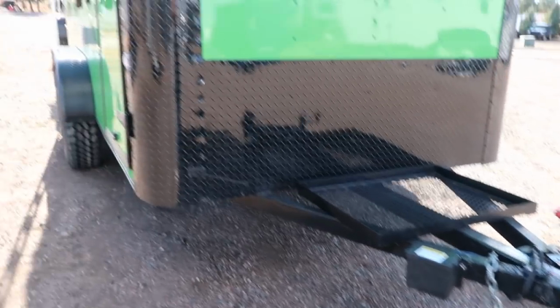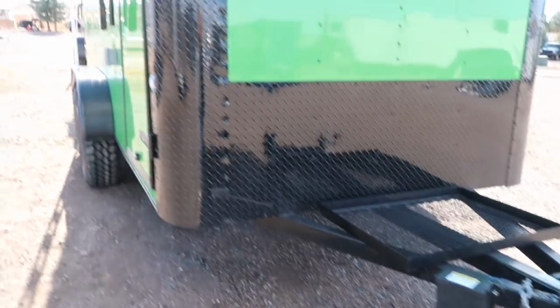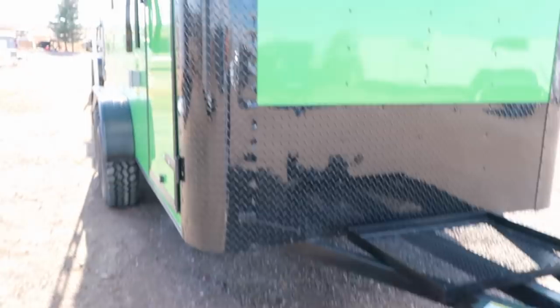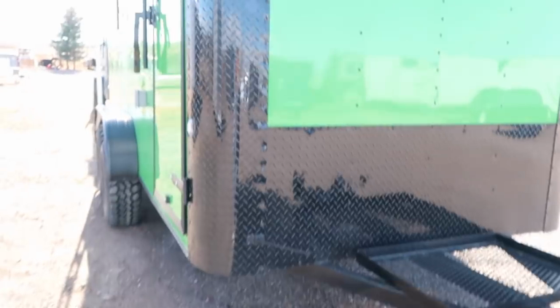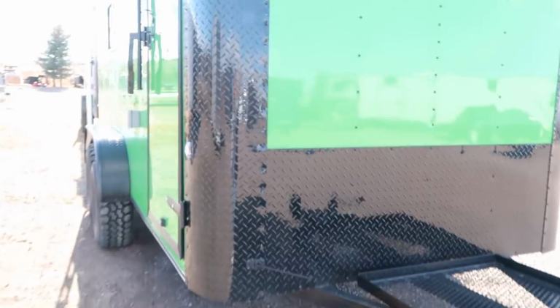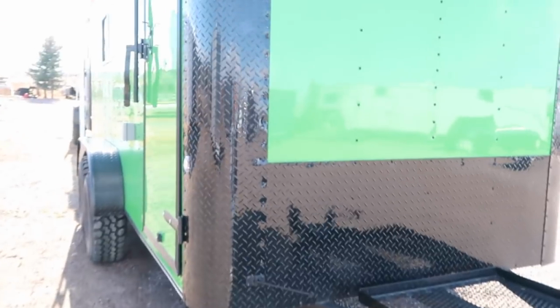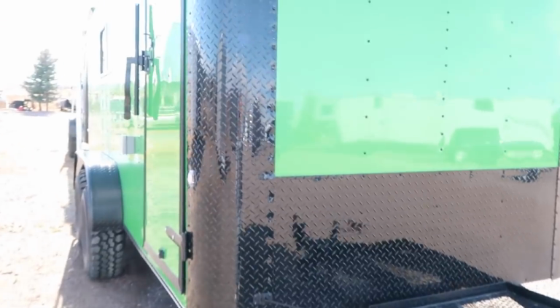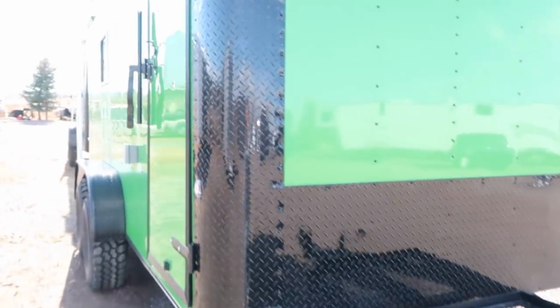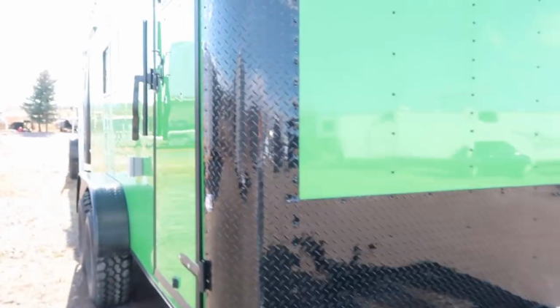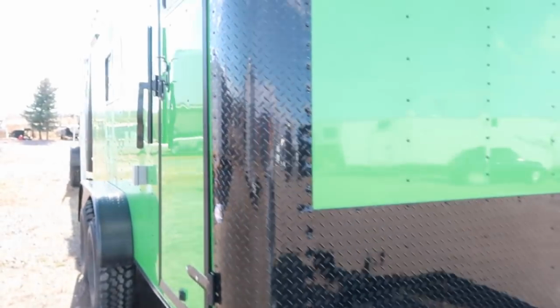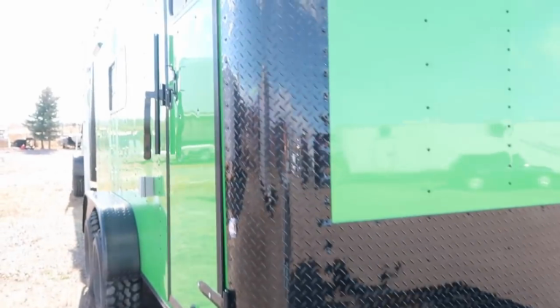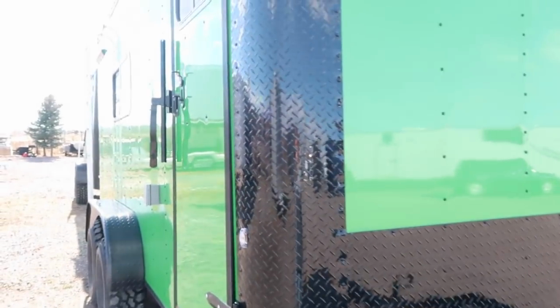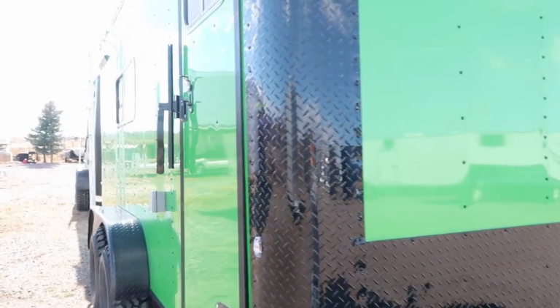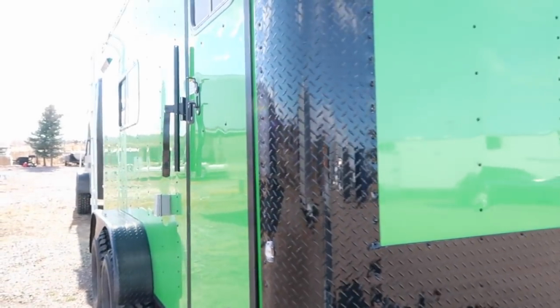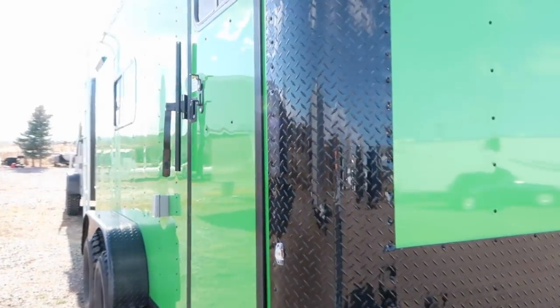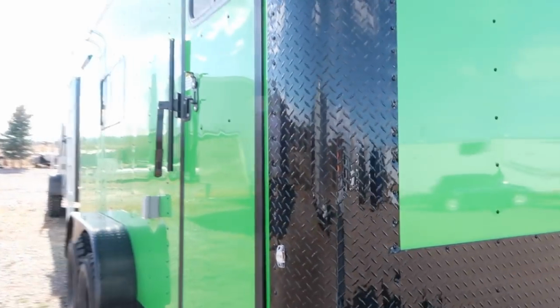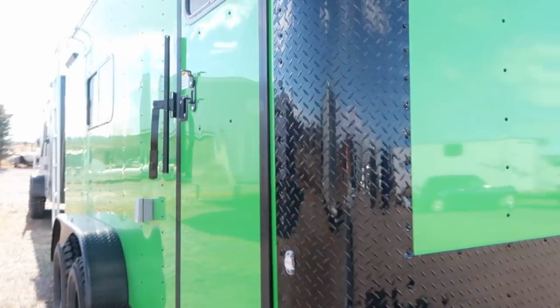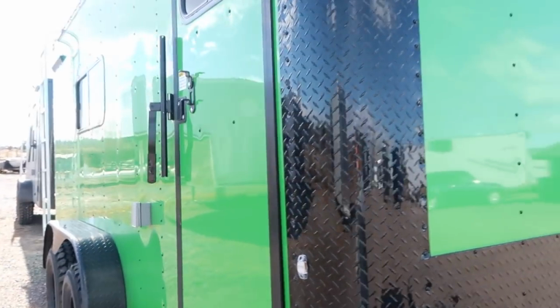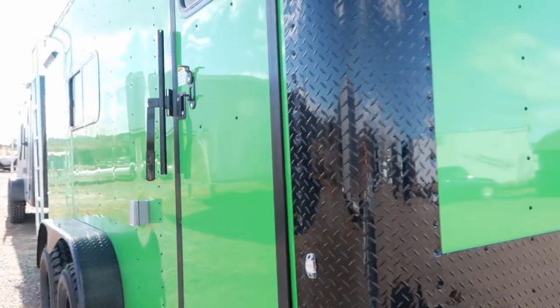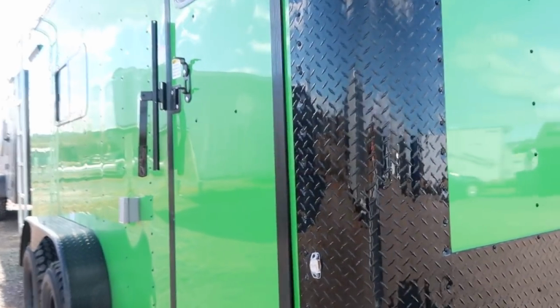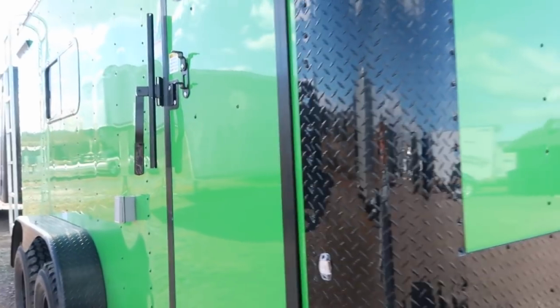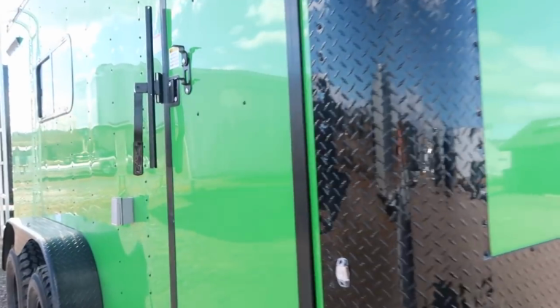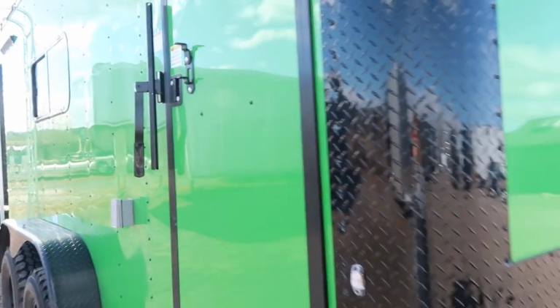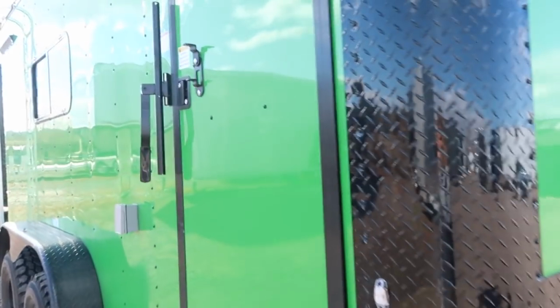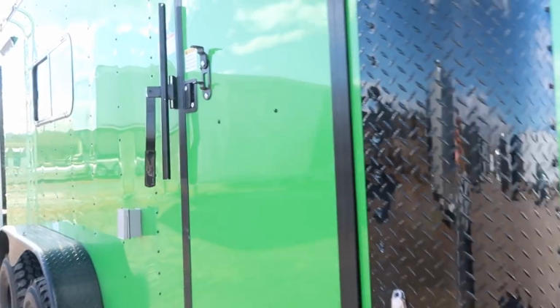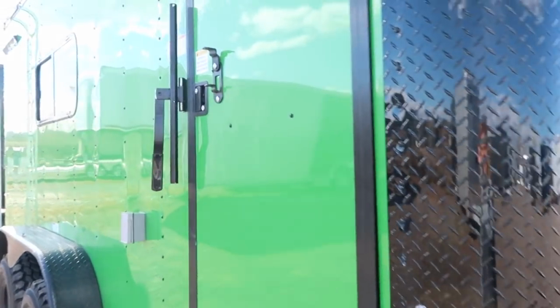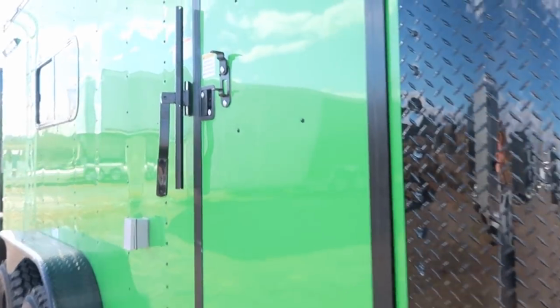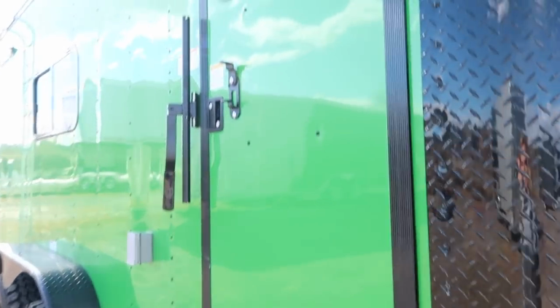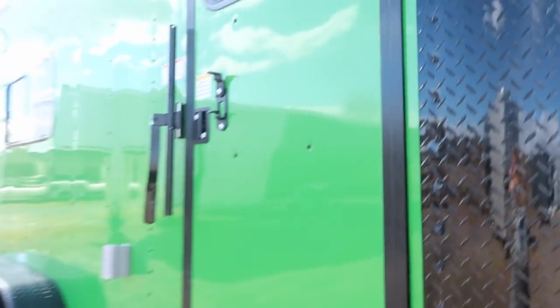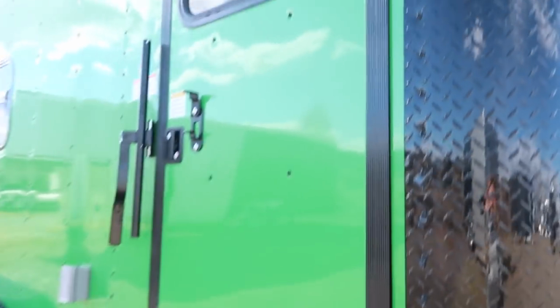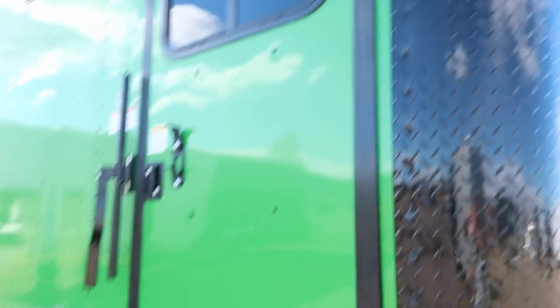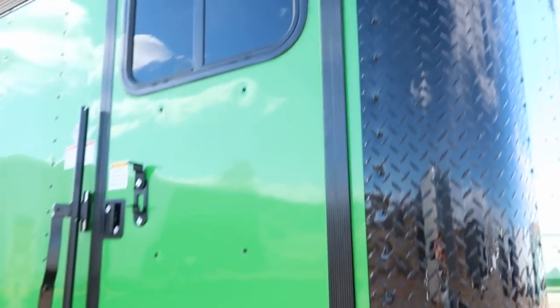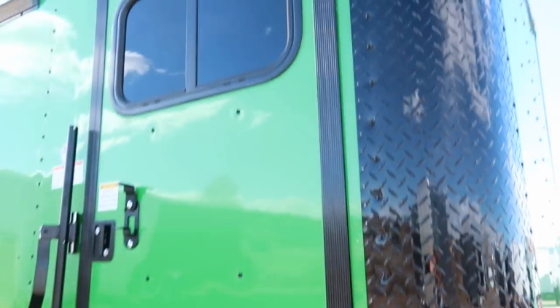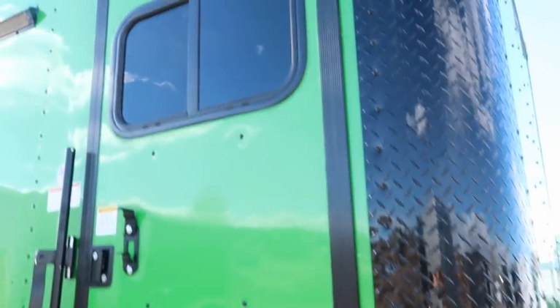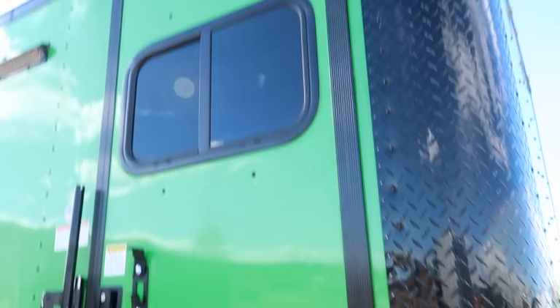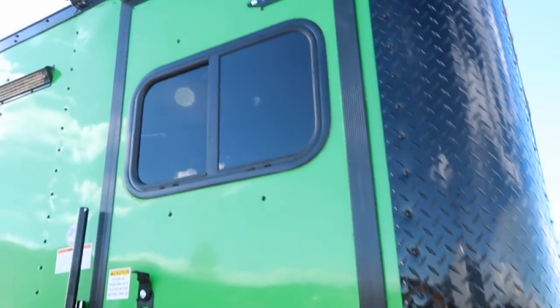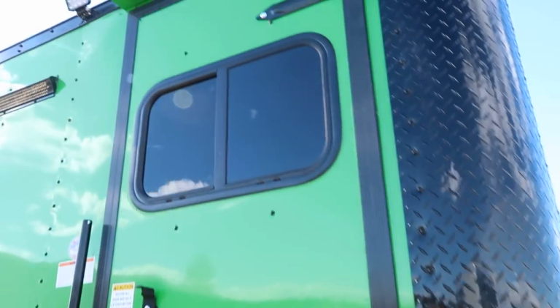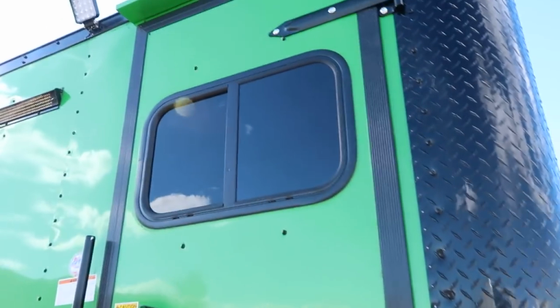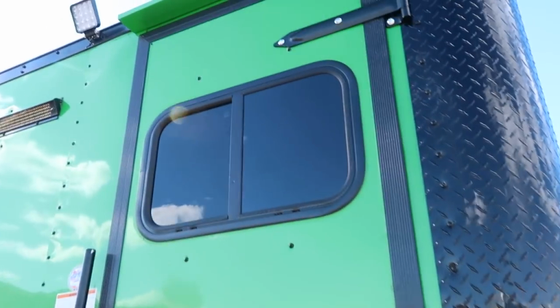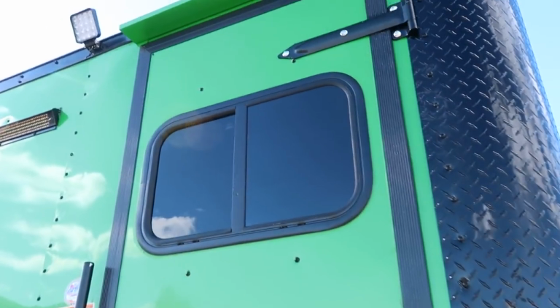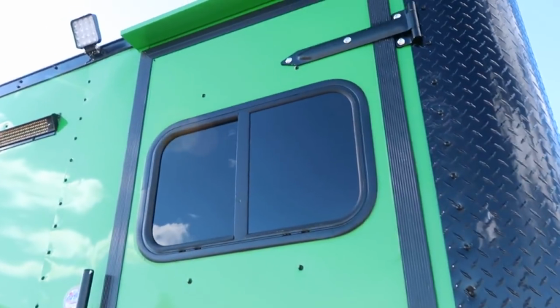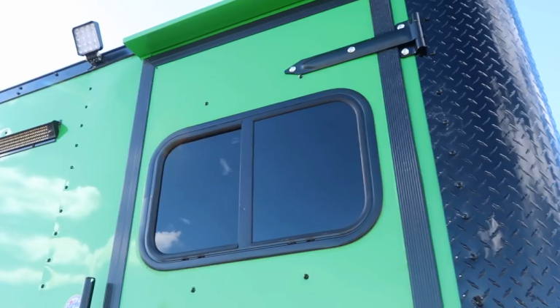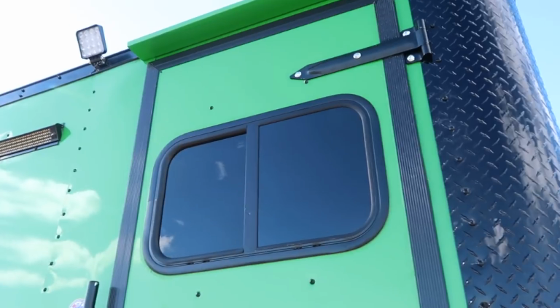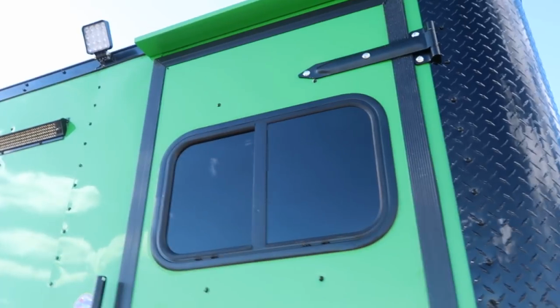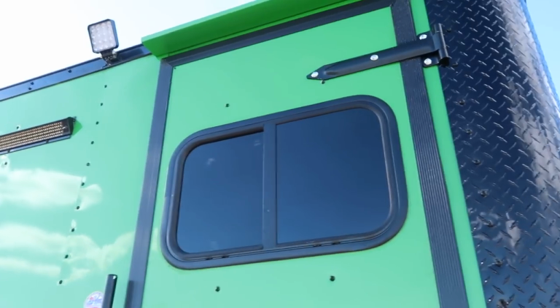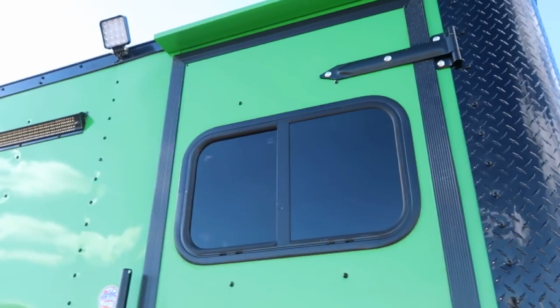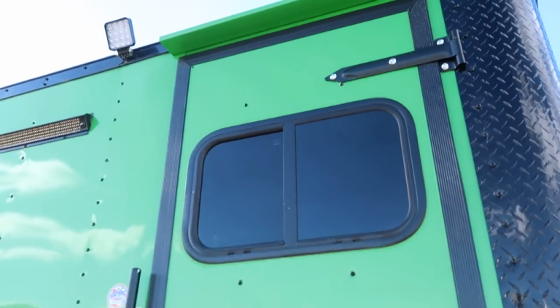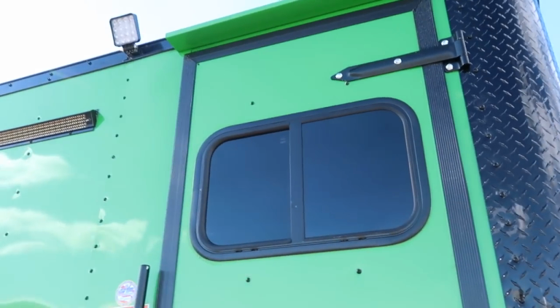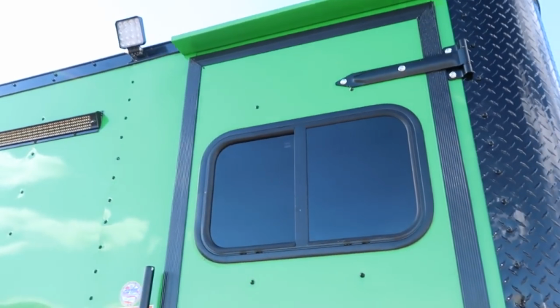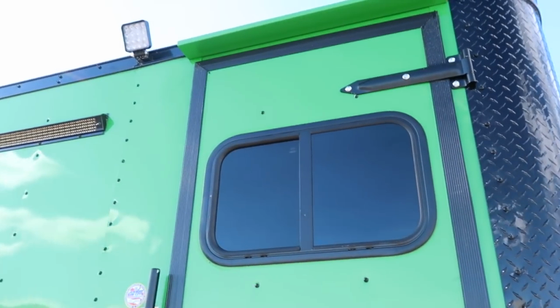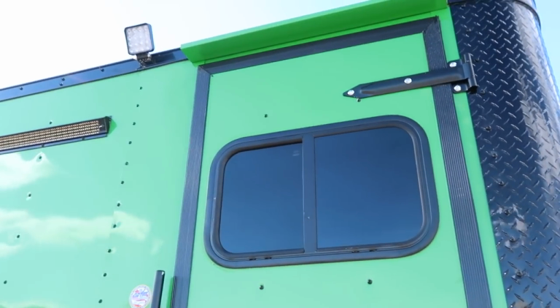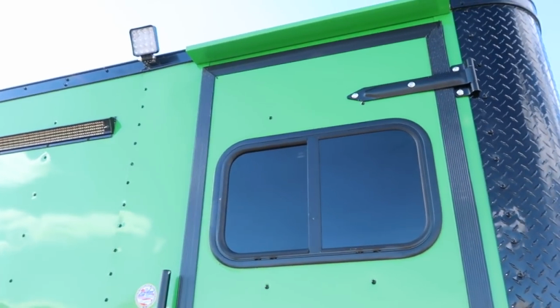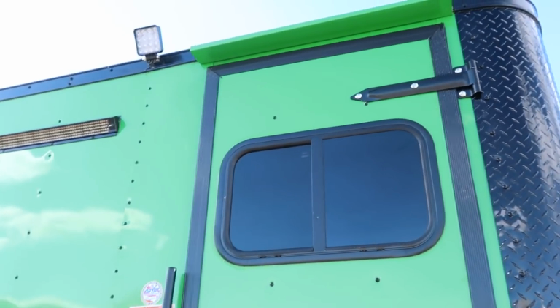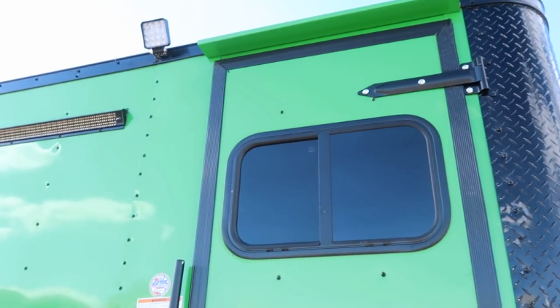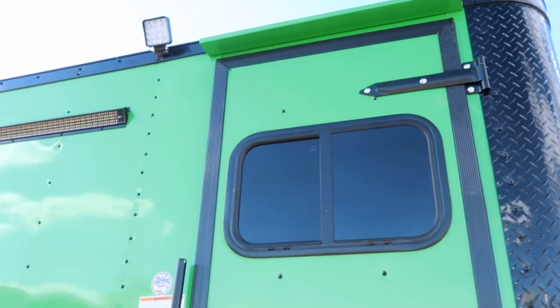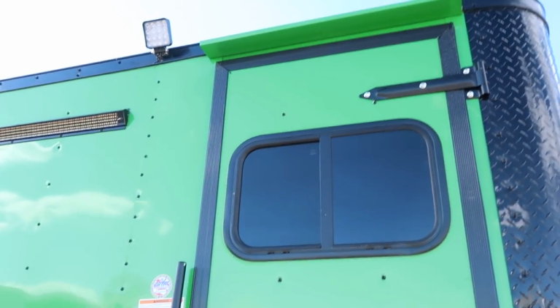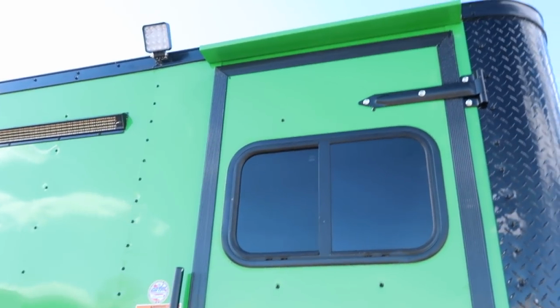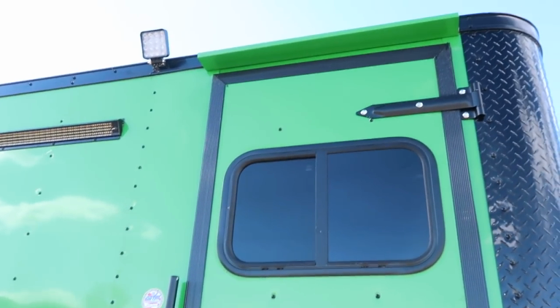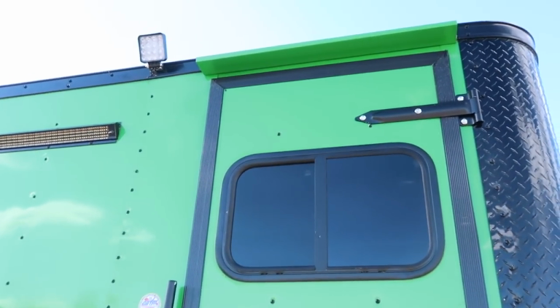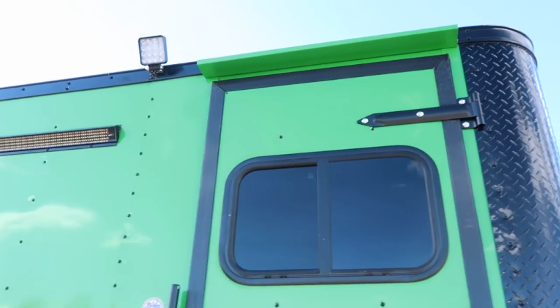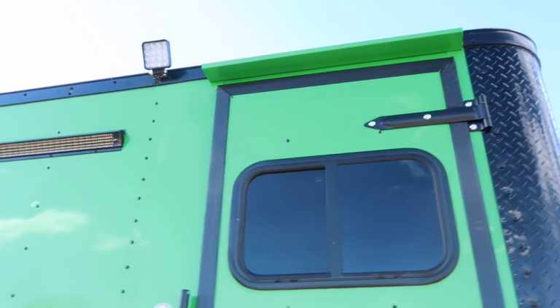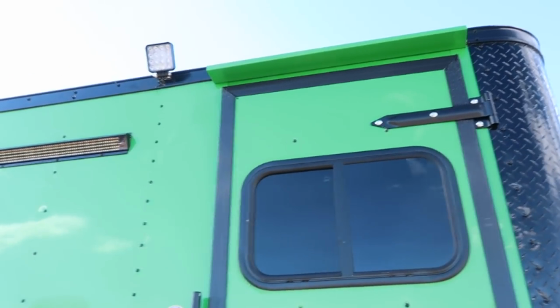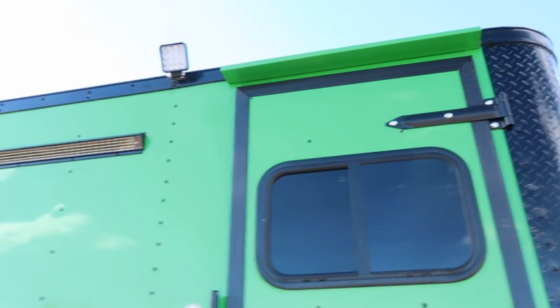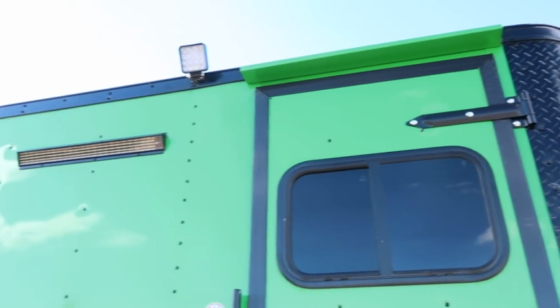Your side door does come with the double lock protection with the RV lock and cam bar, and you've got that slider window with the screen and the side door as well, and a gutter.